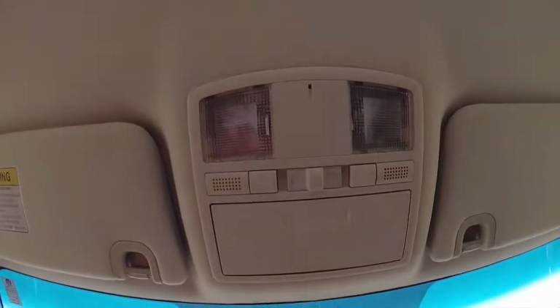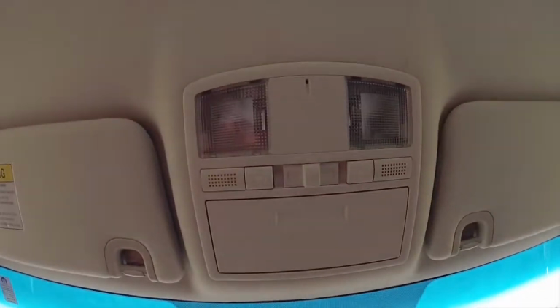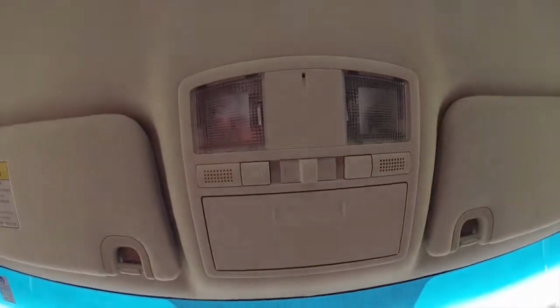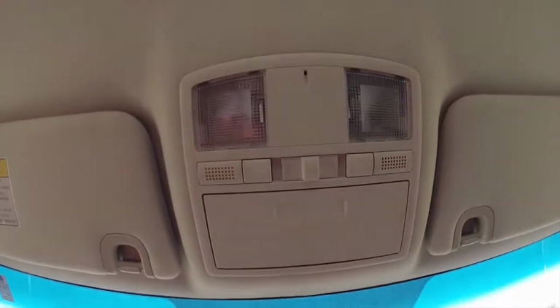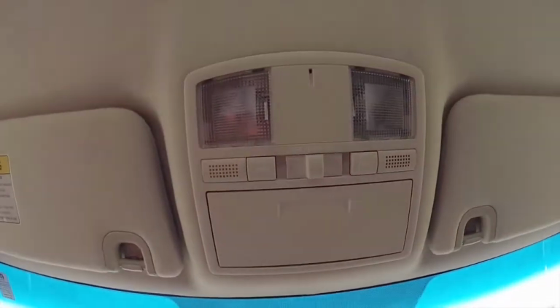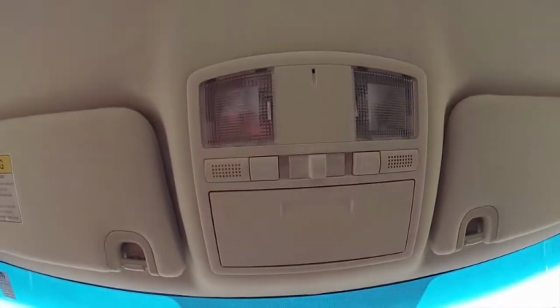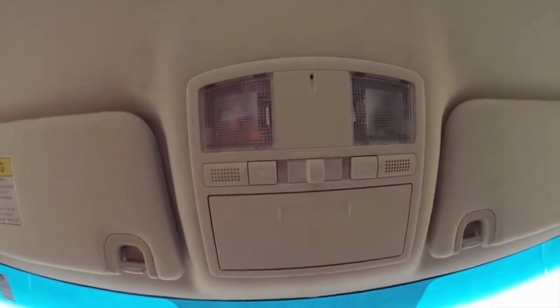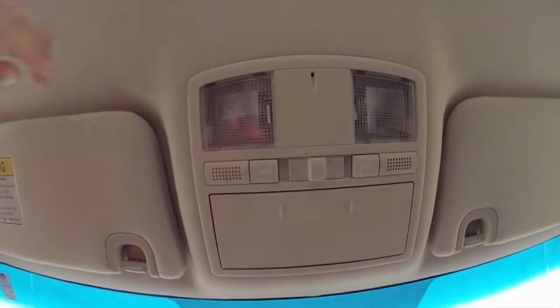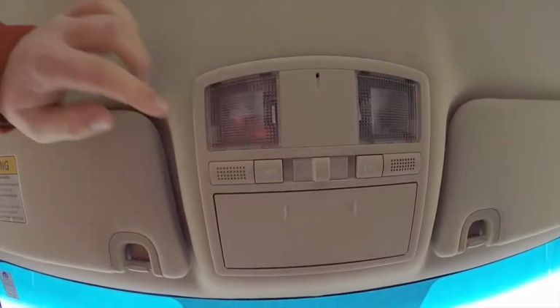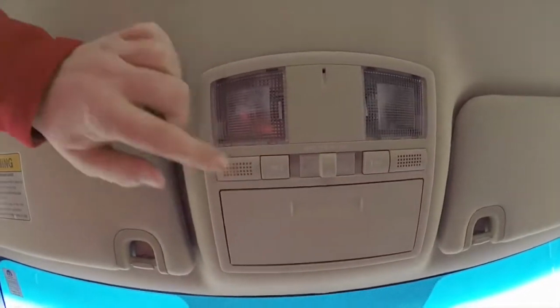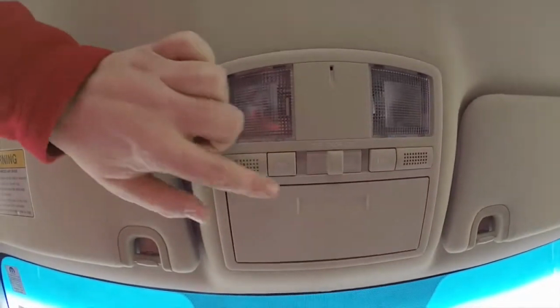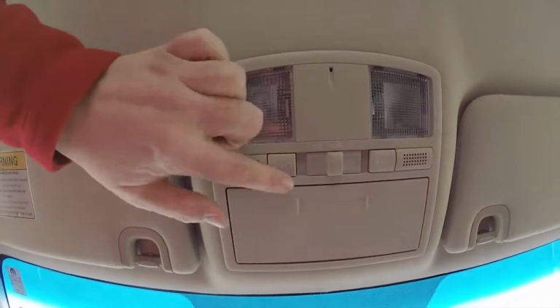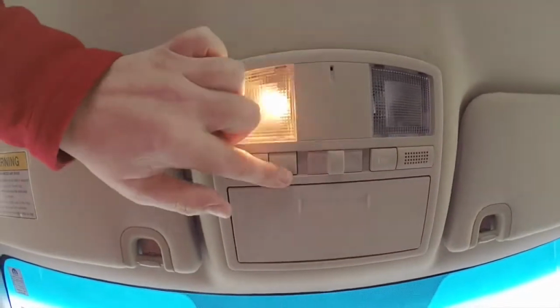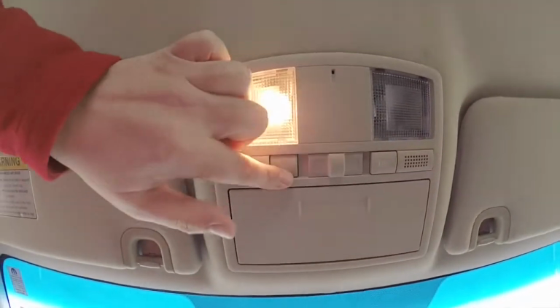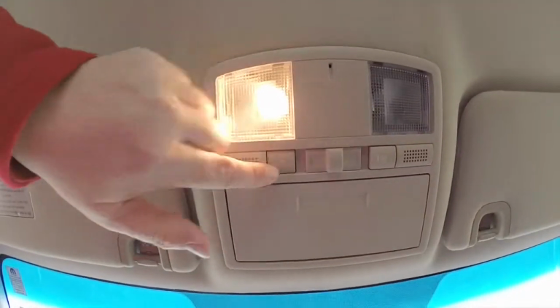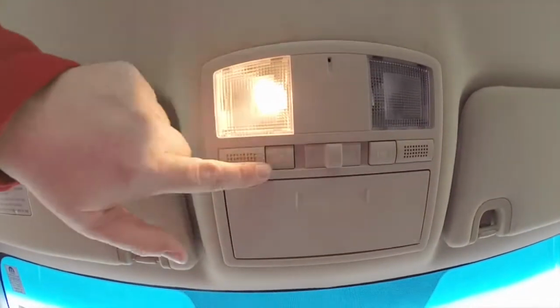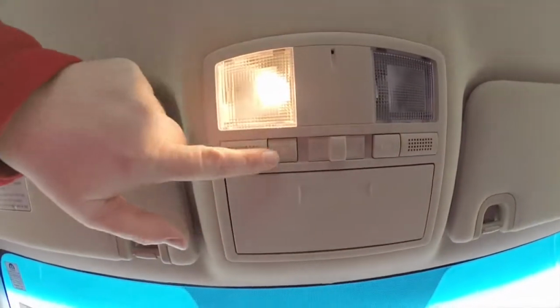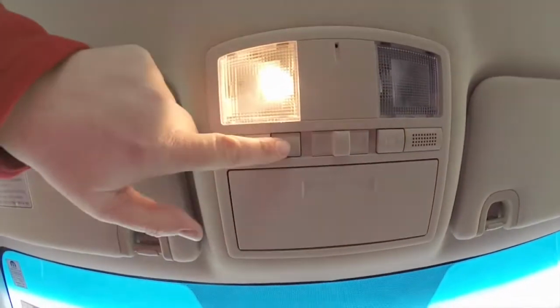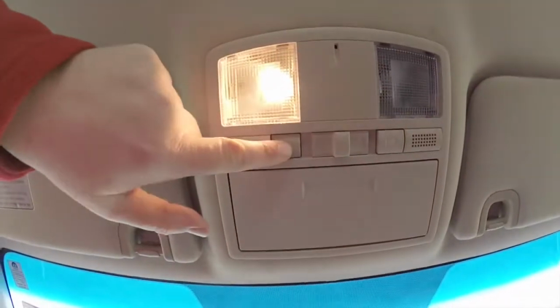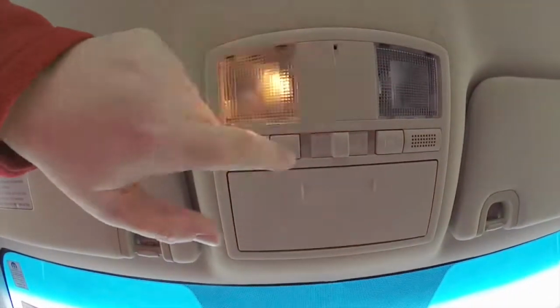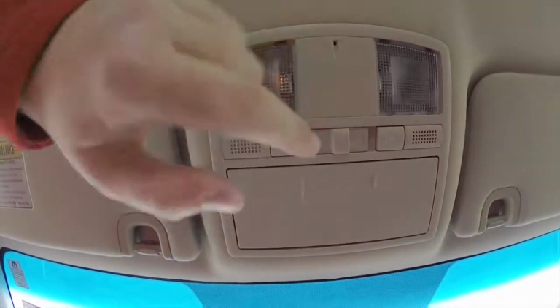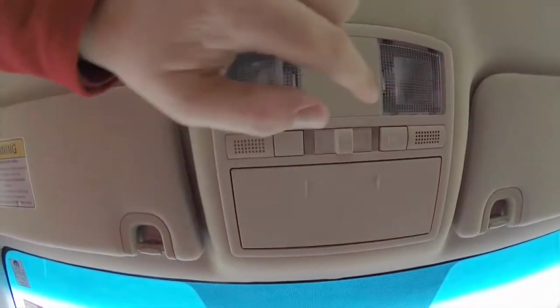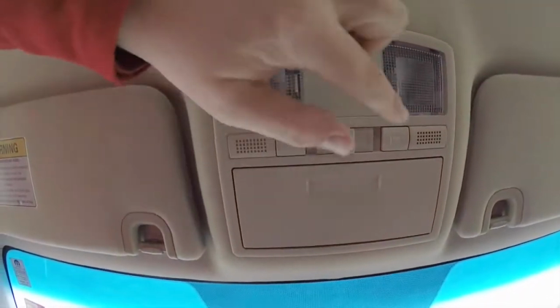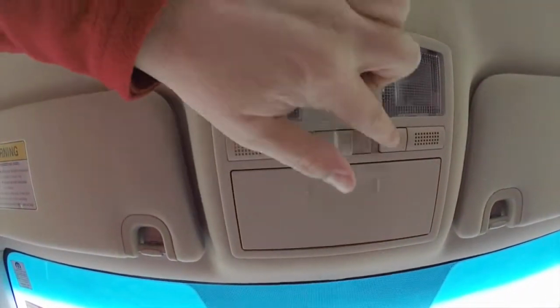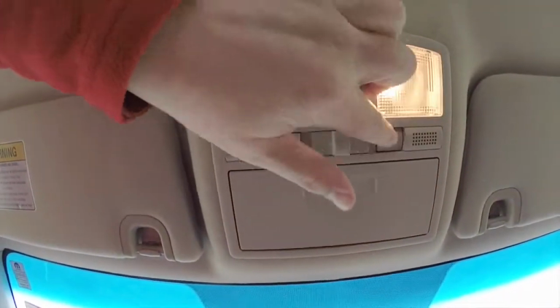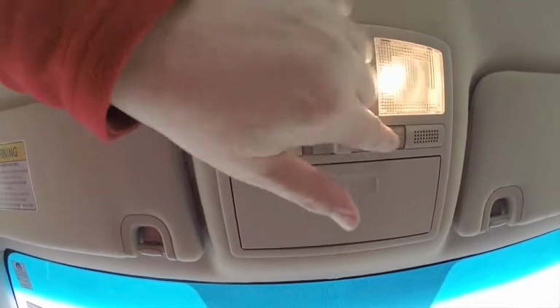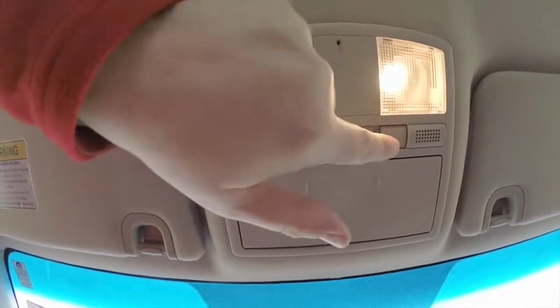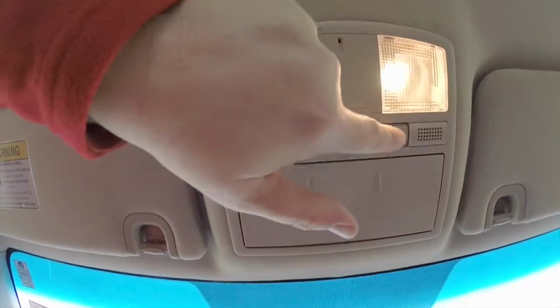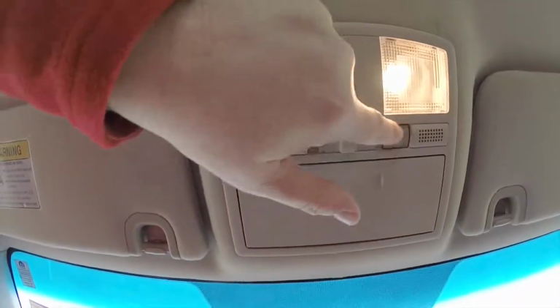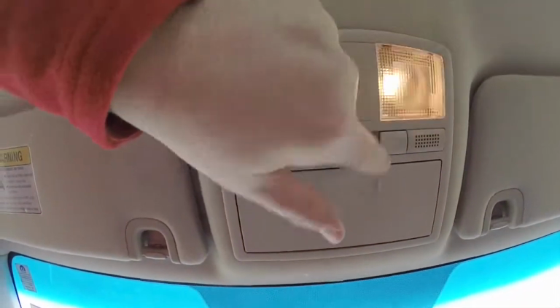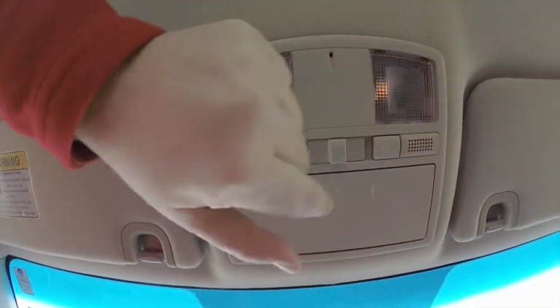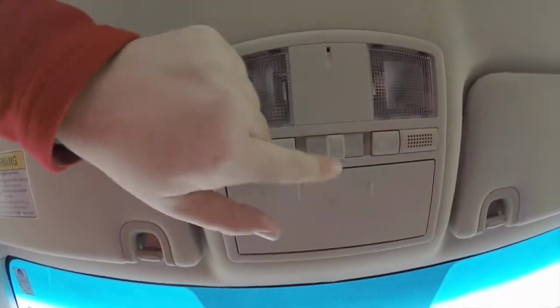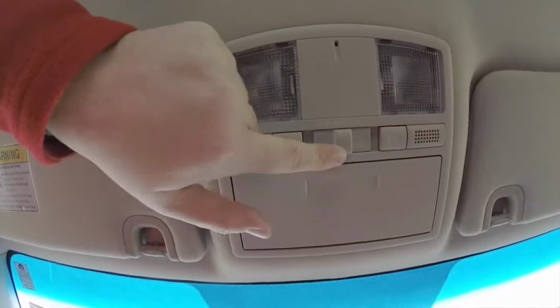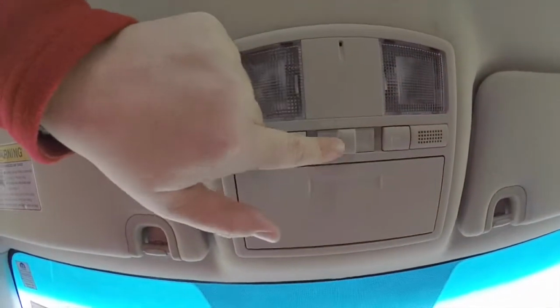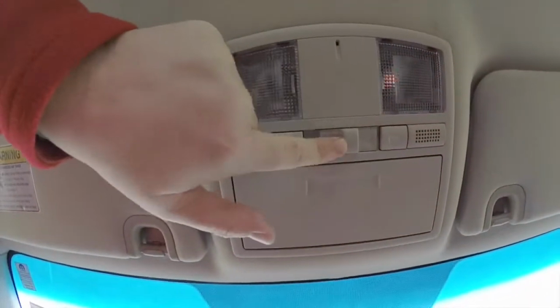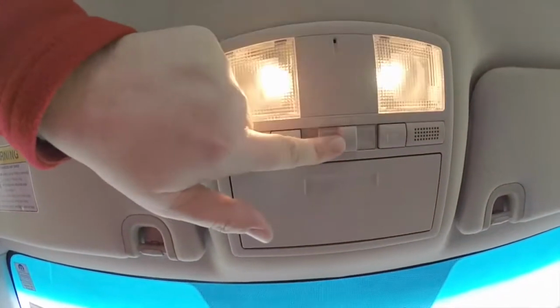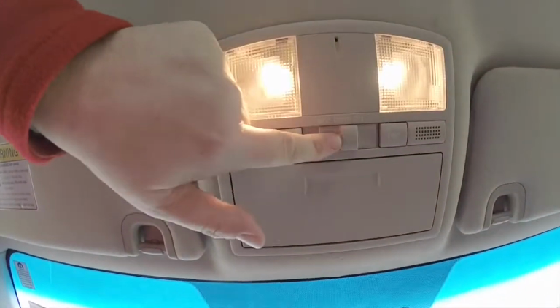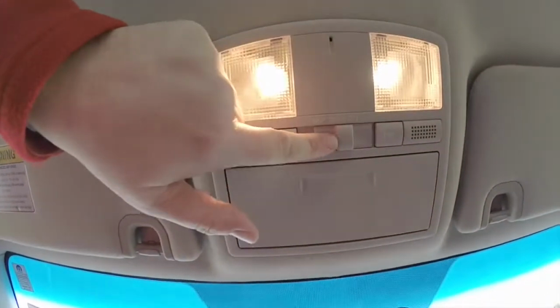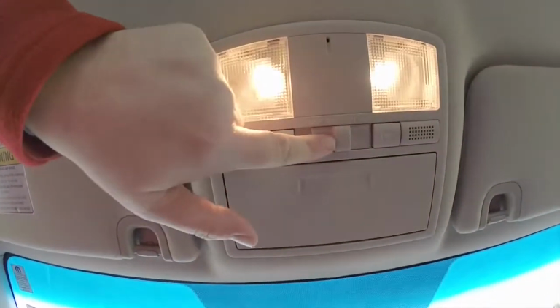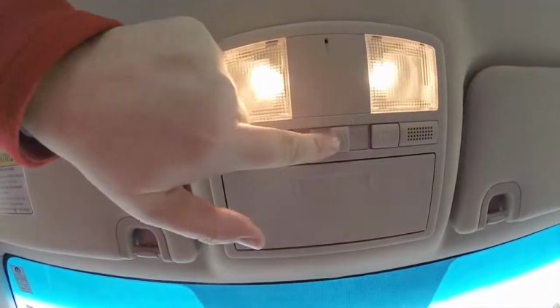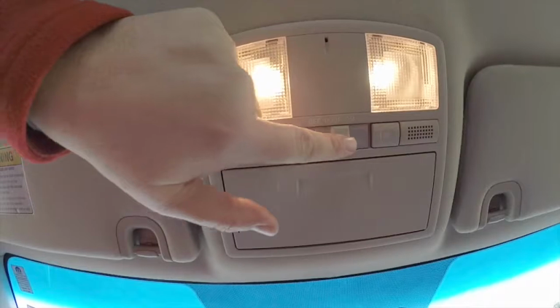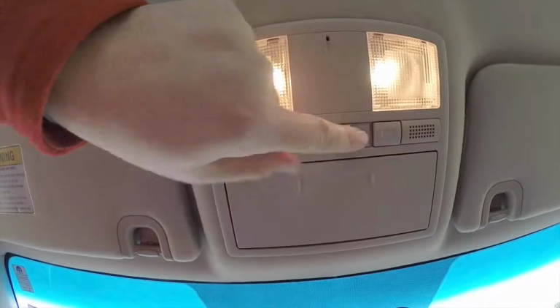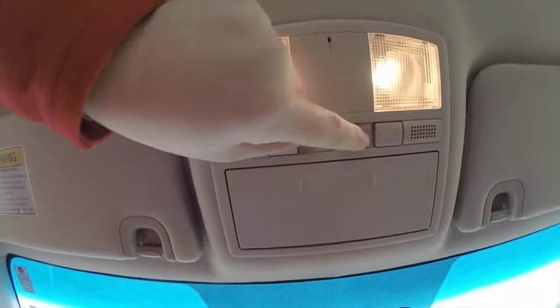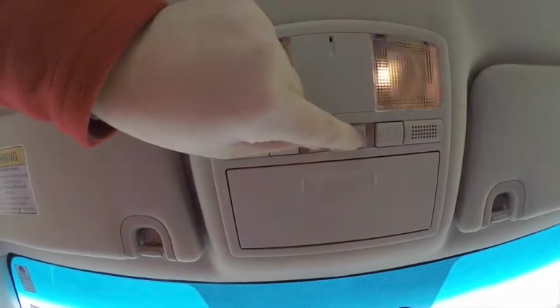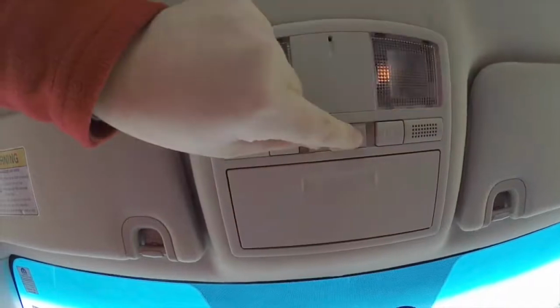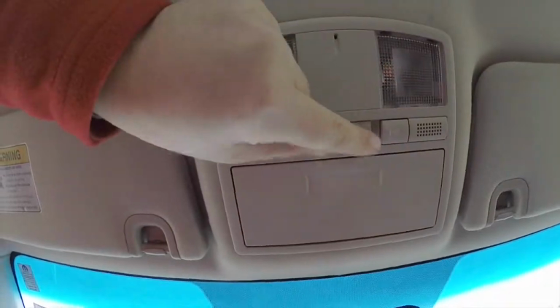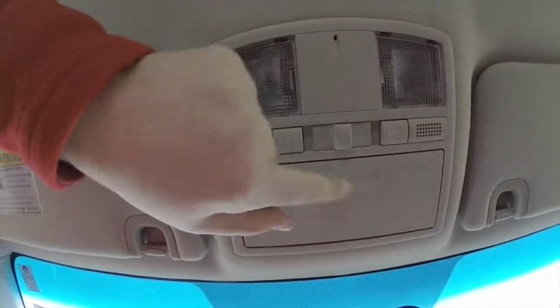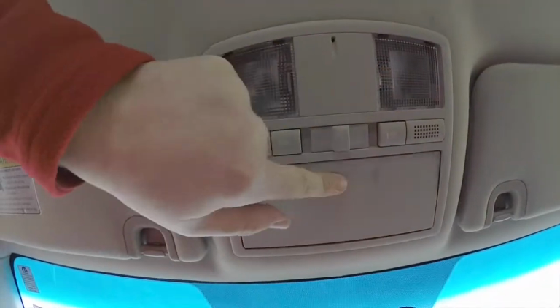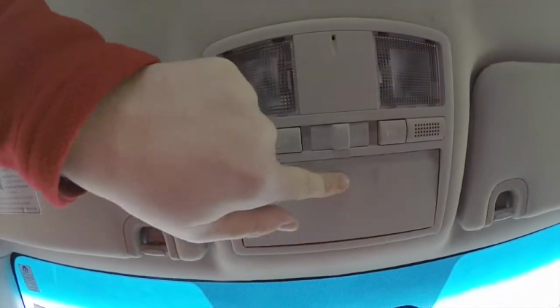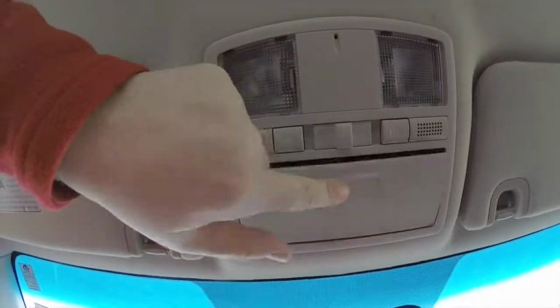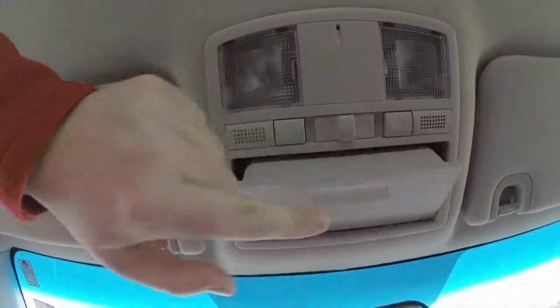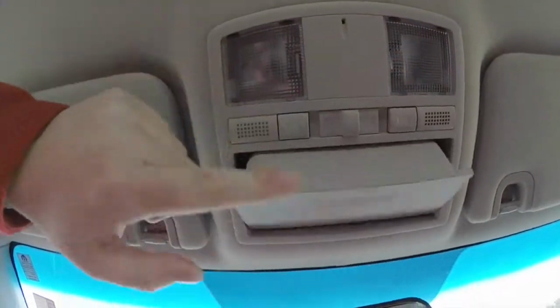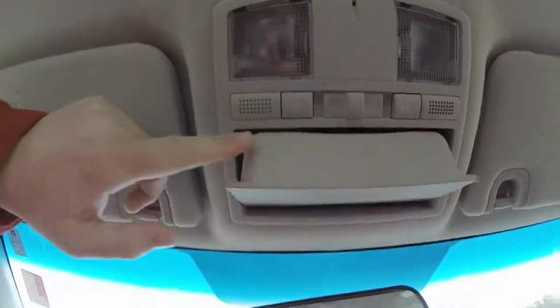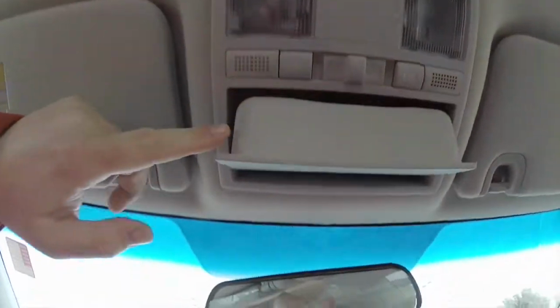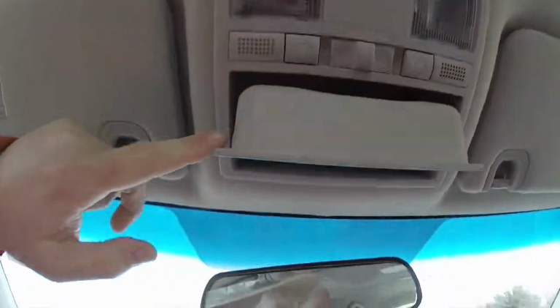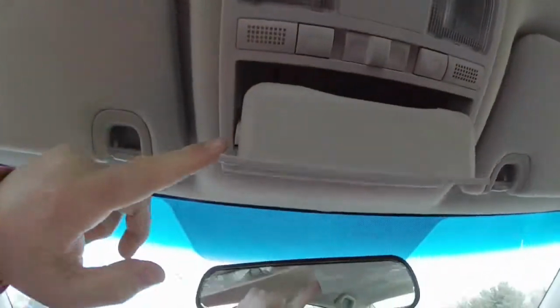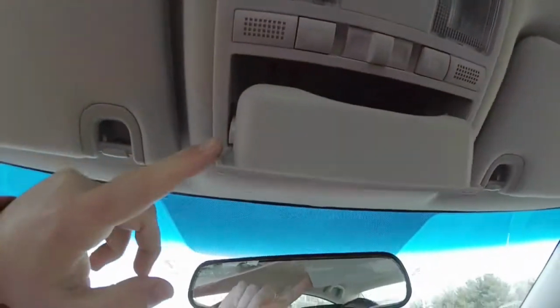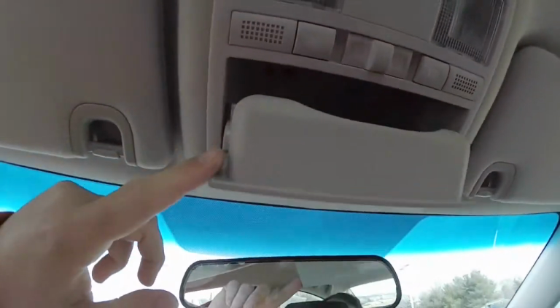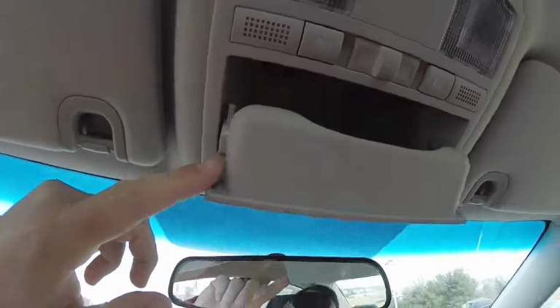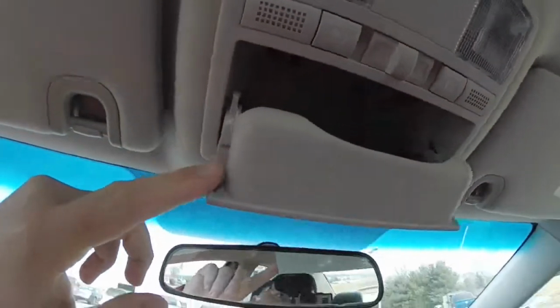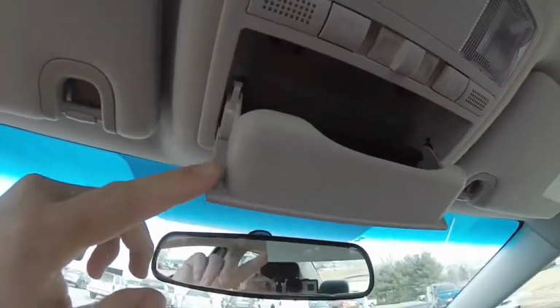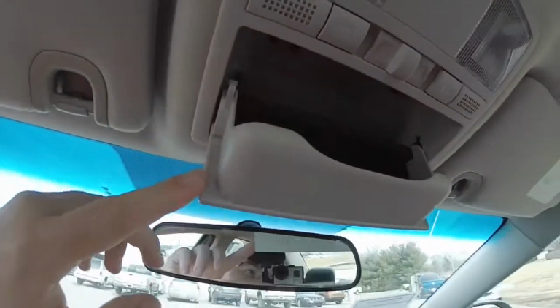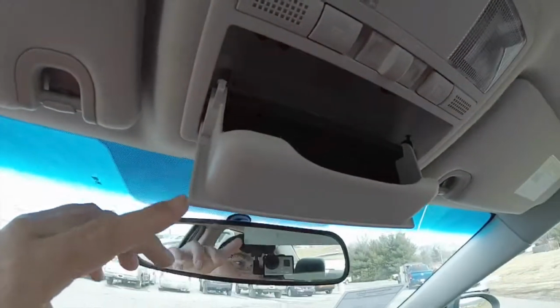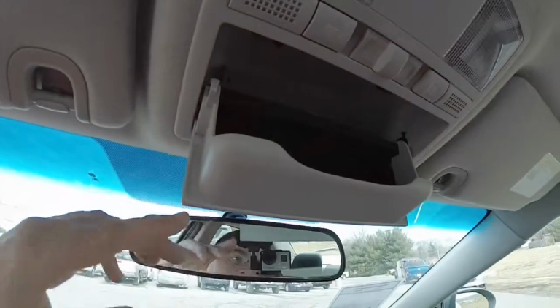Looking overhead, you have your reading lights as well as your dome light and sunglasses holder.